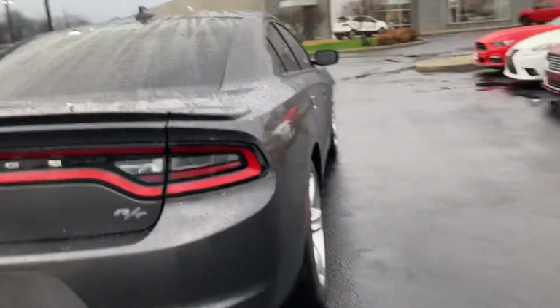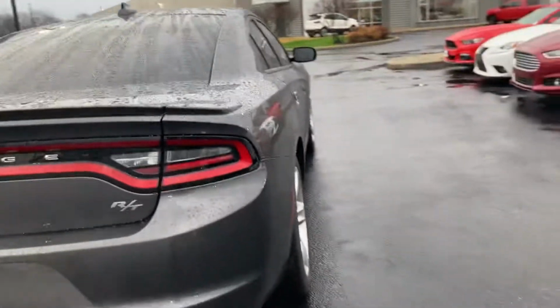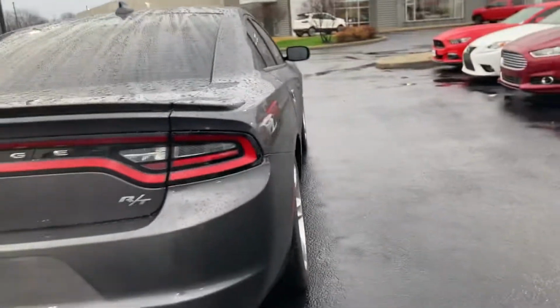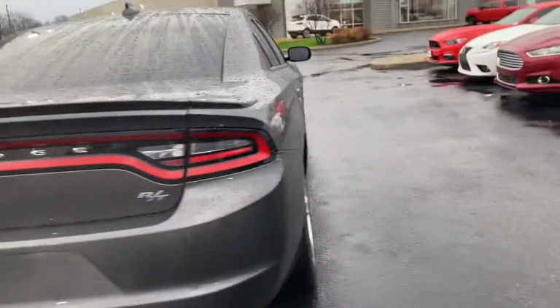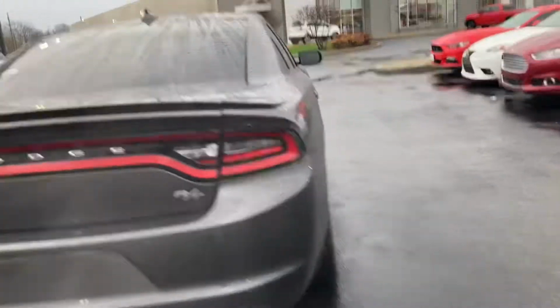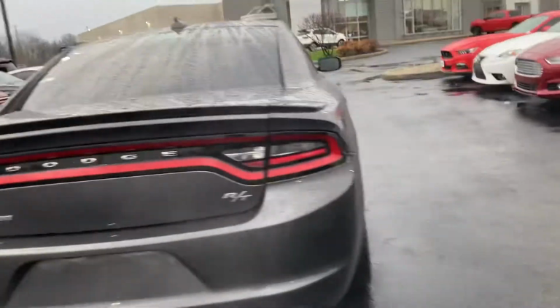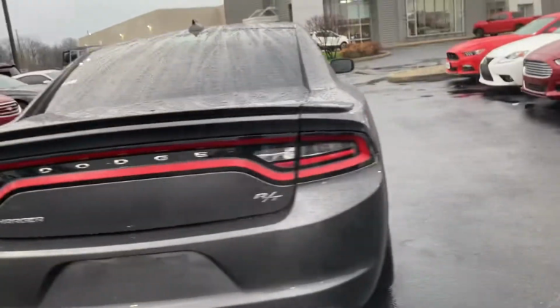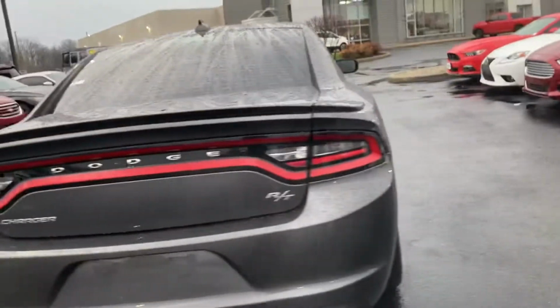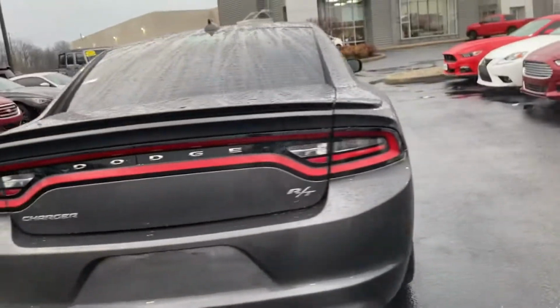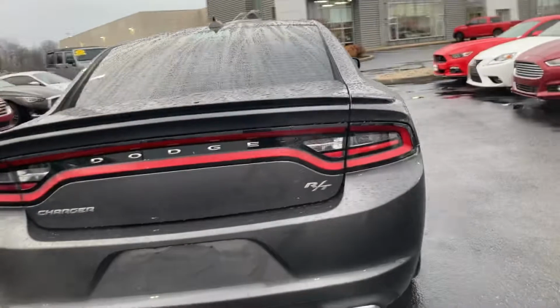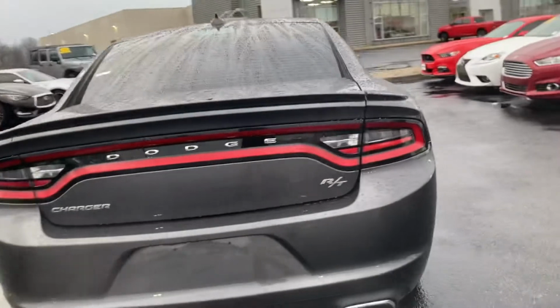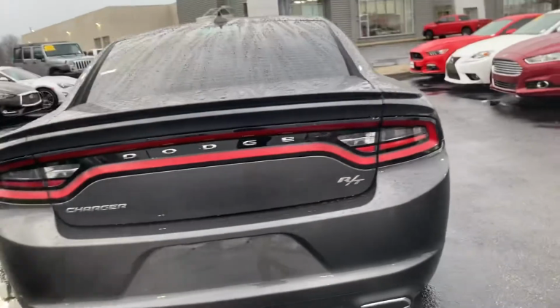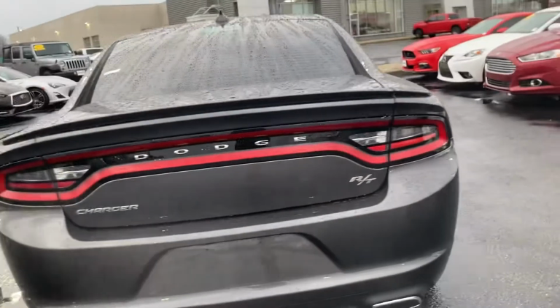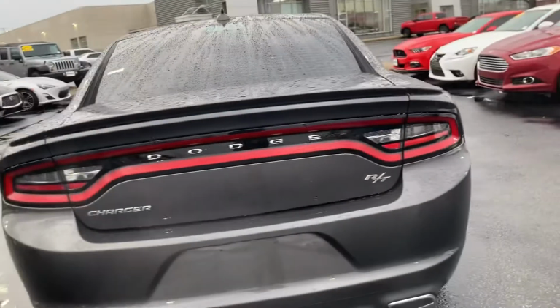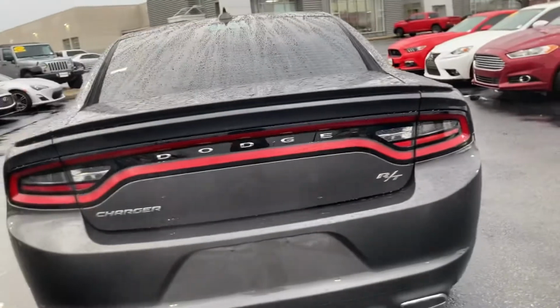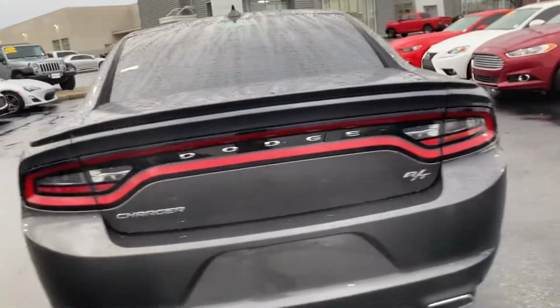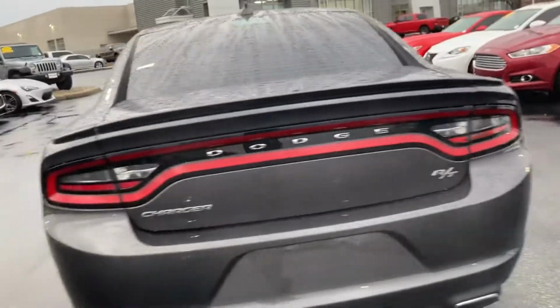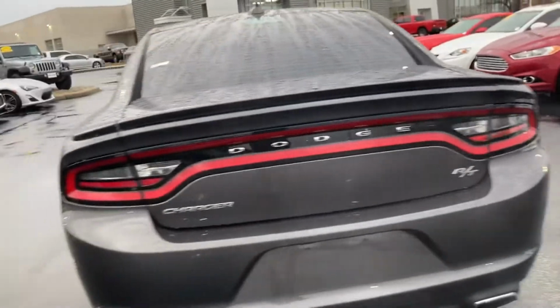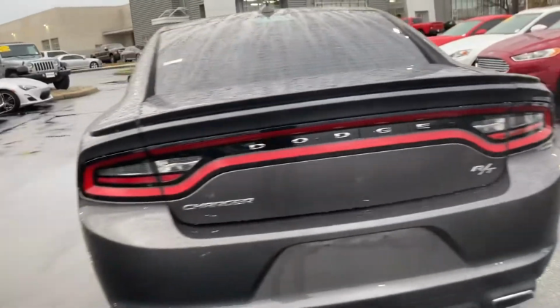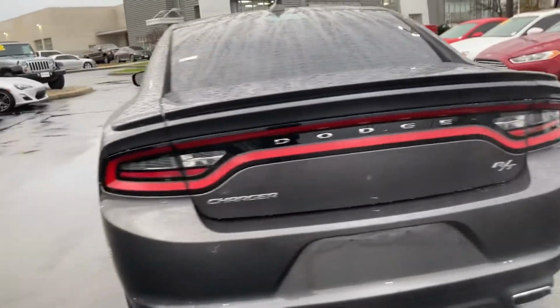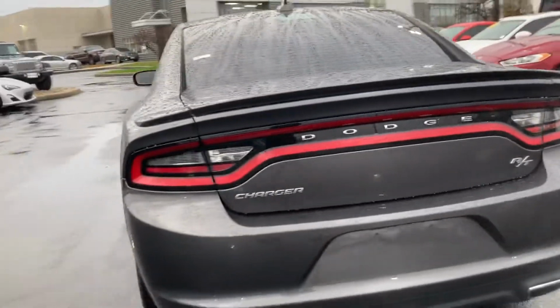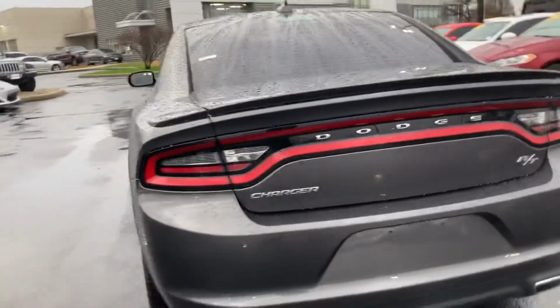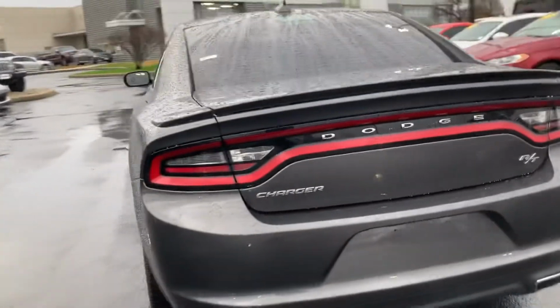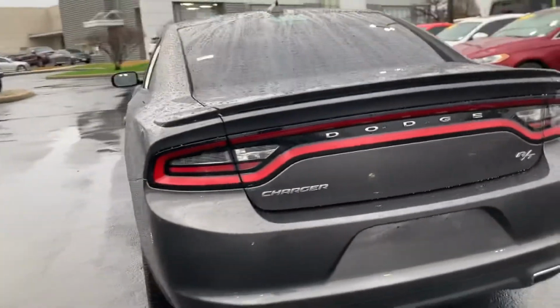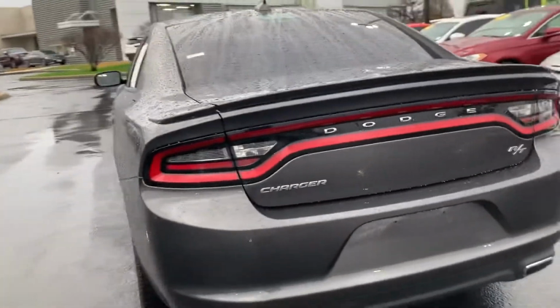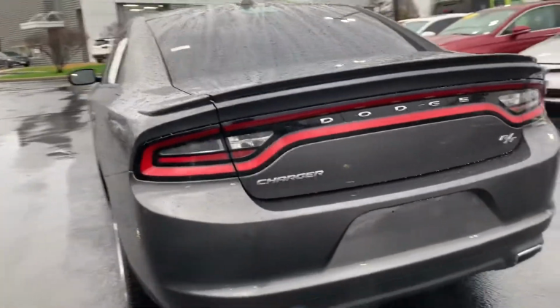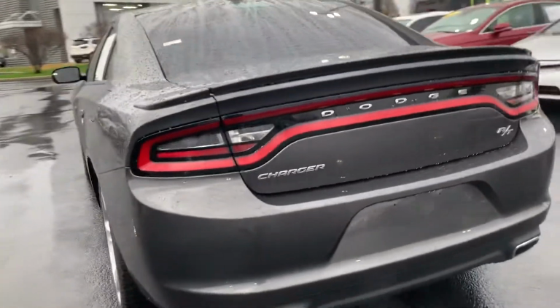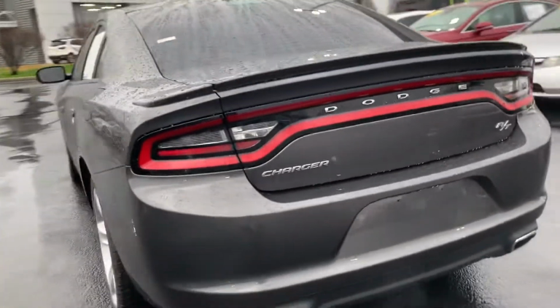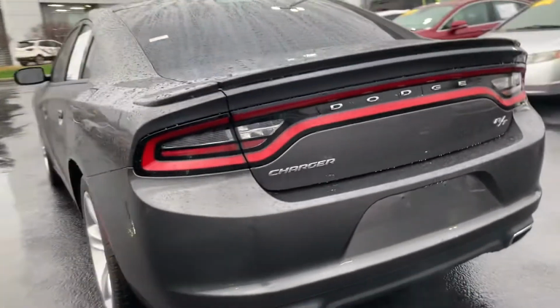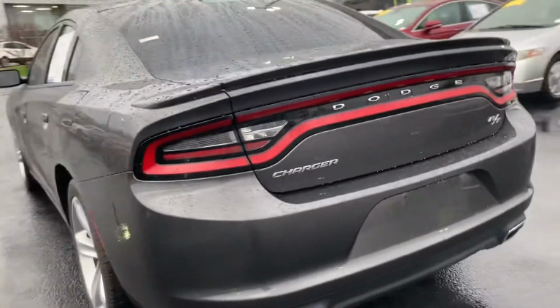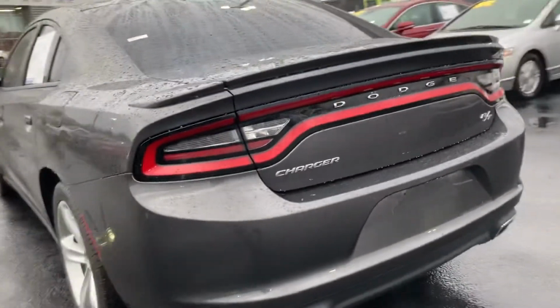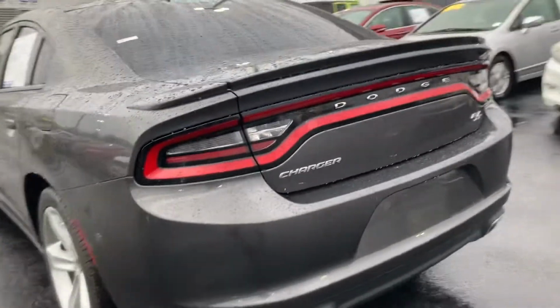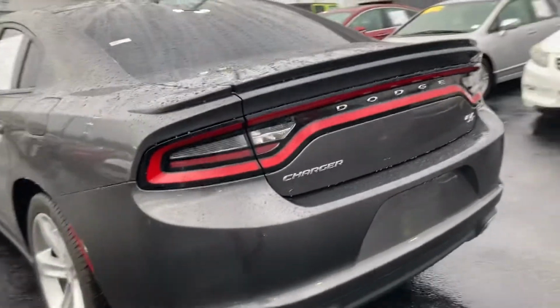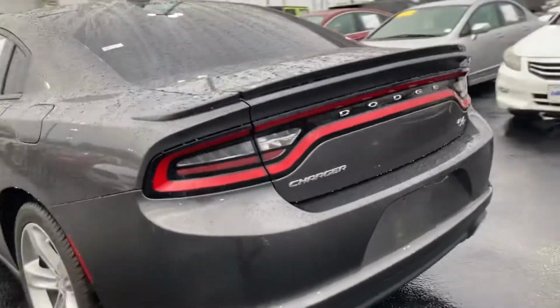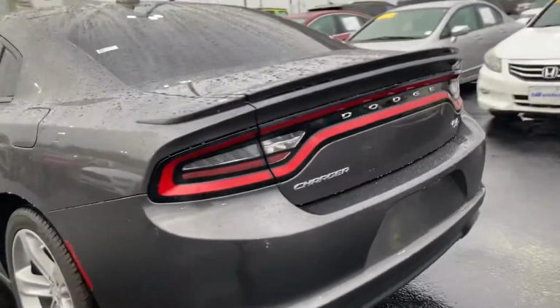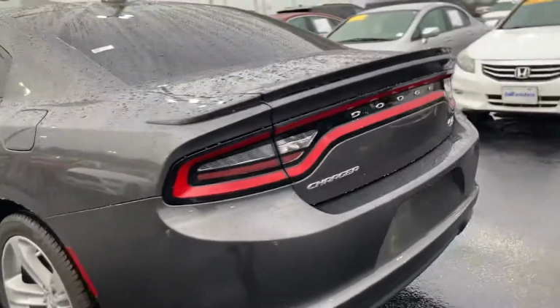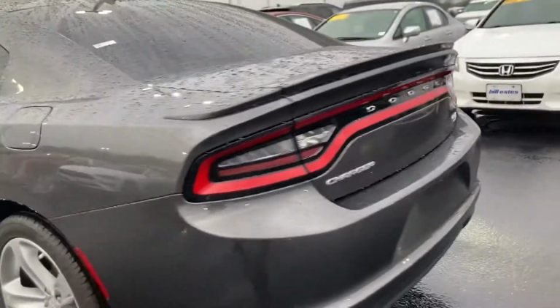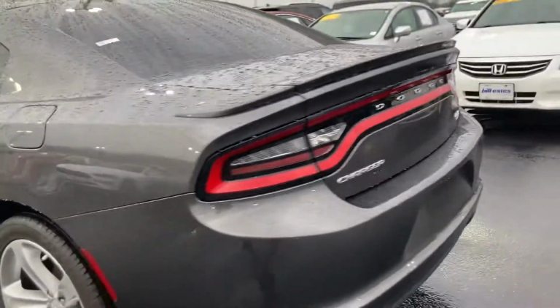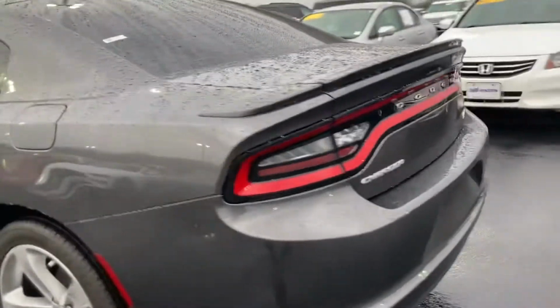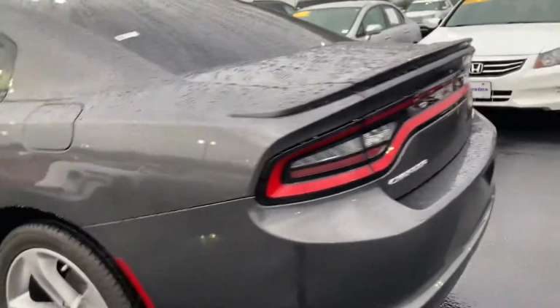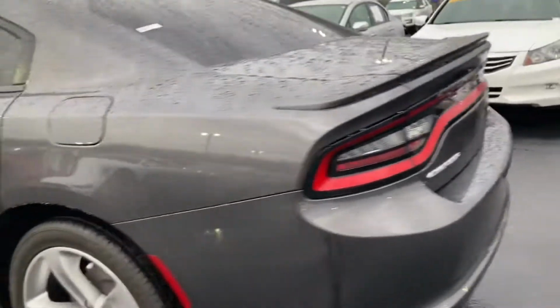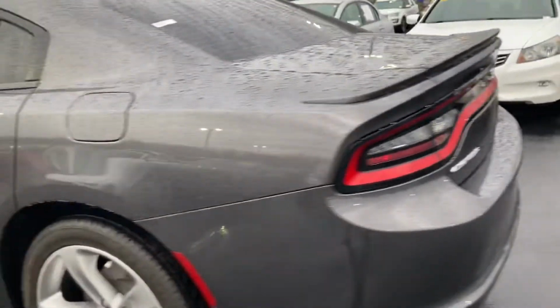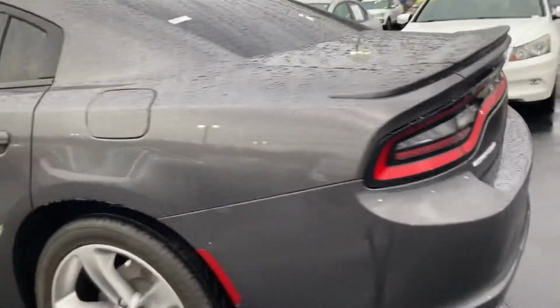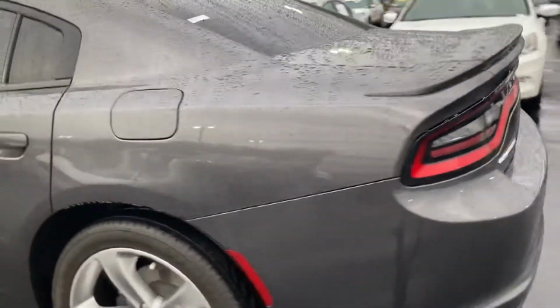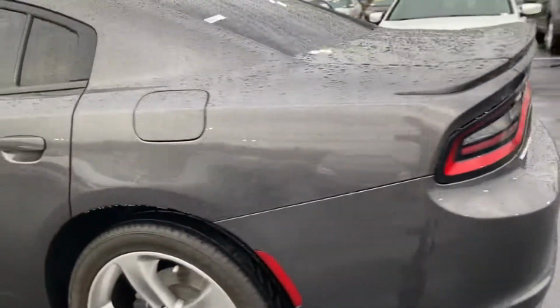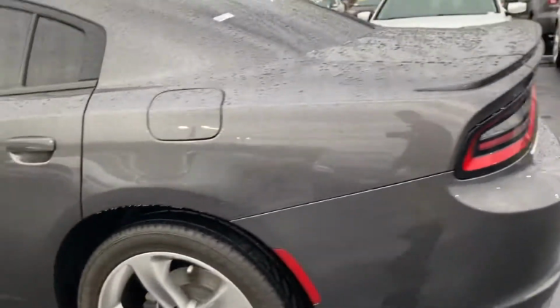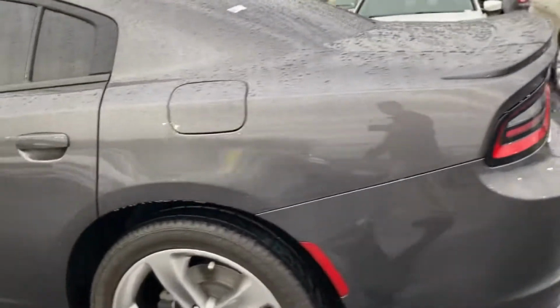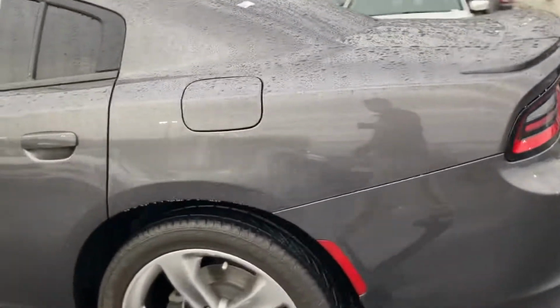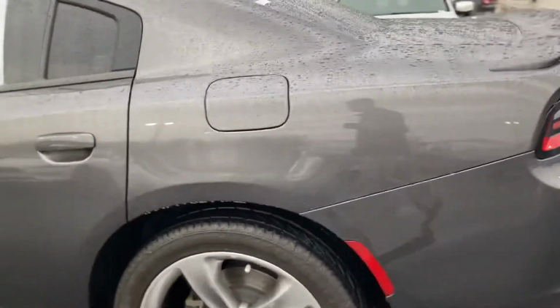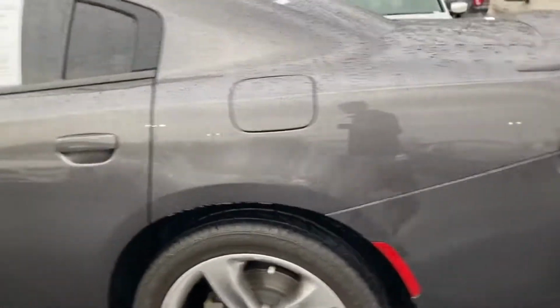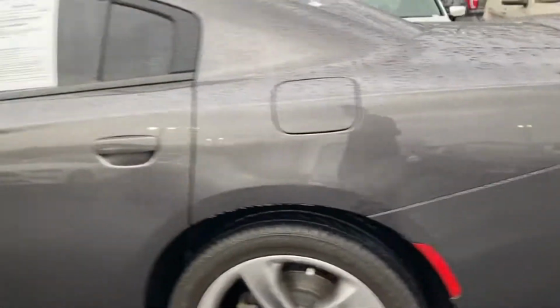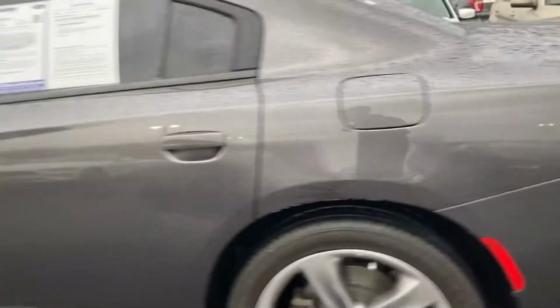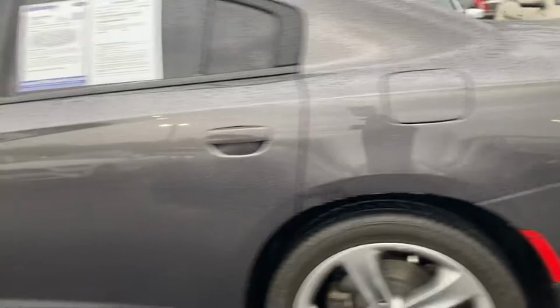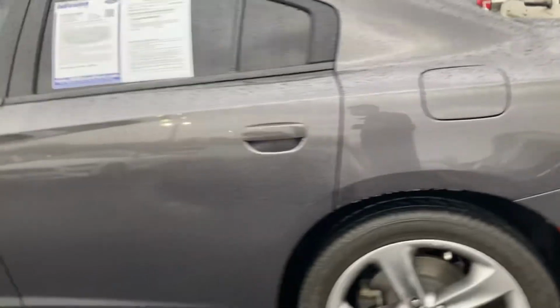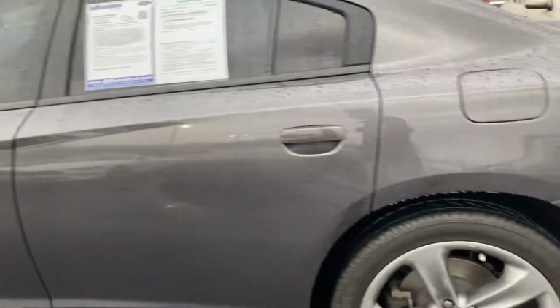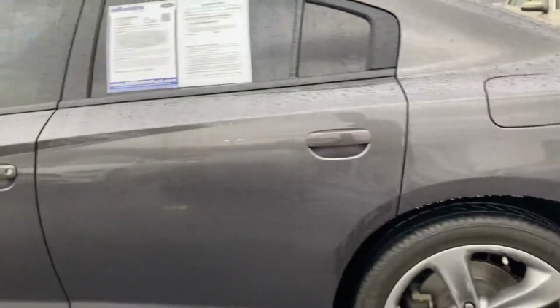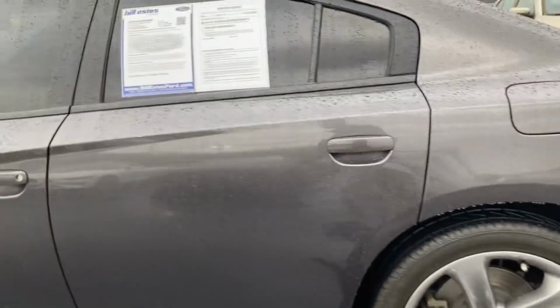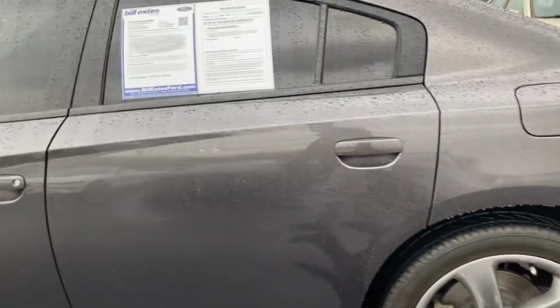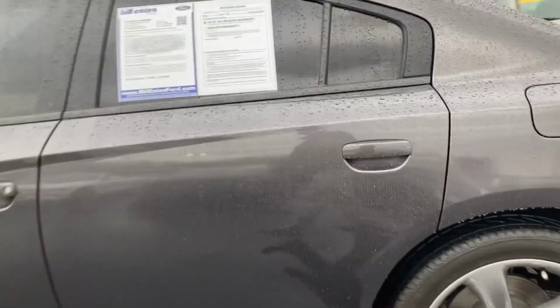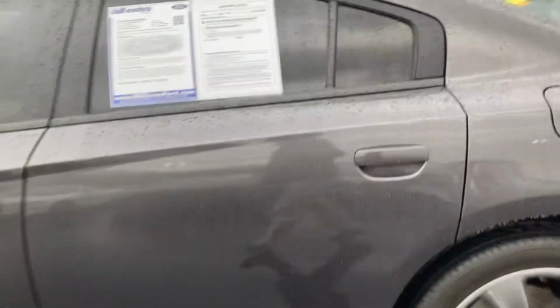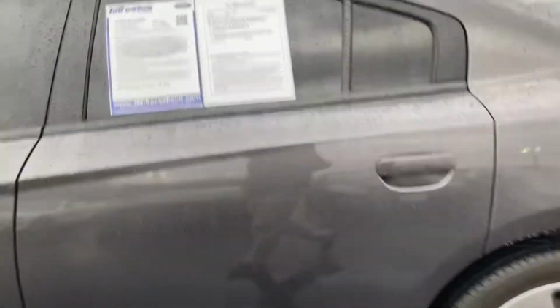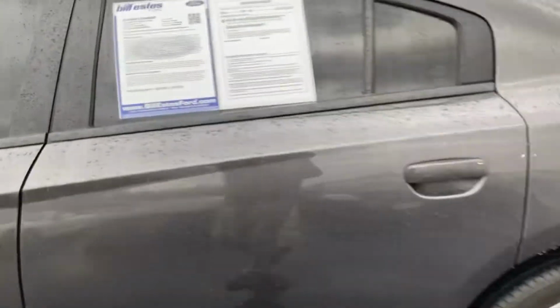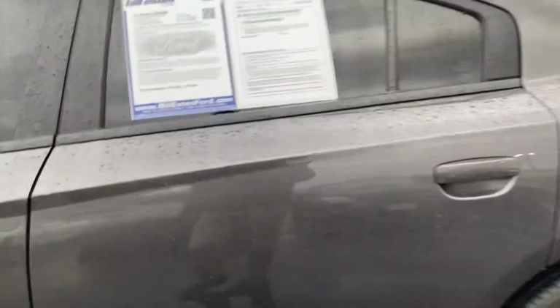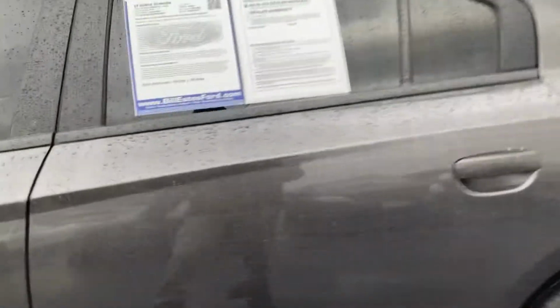Across the back, the bumper looks like it's in really good shape. Again the wheels aren't crazy — they haven't been curbed or anything.